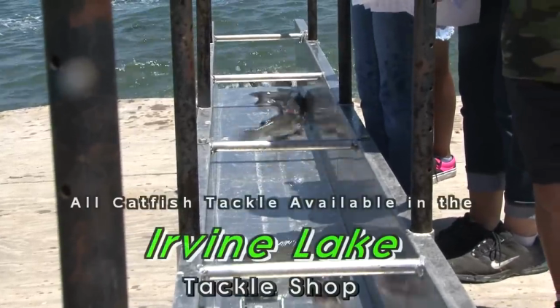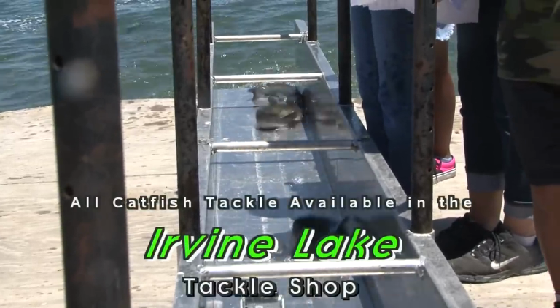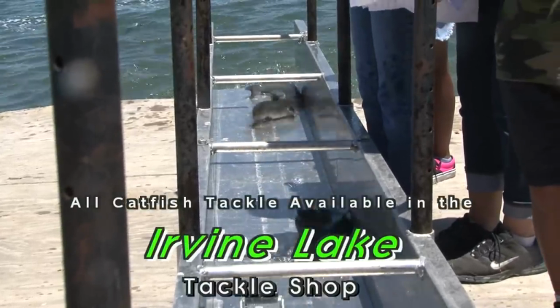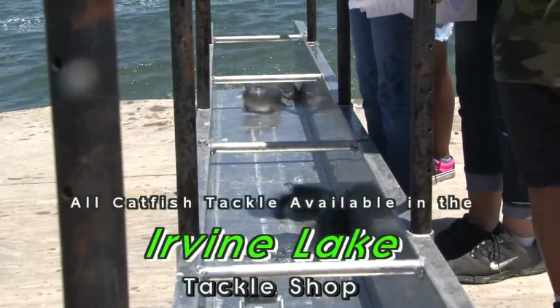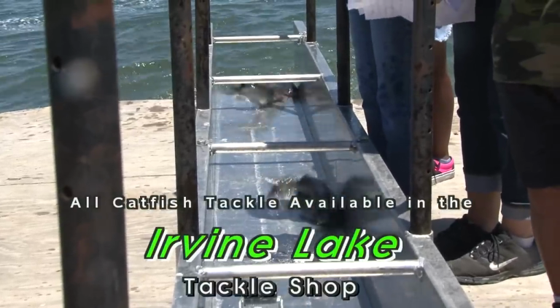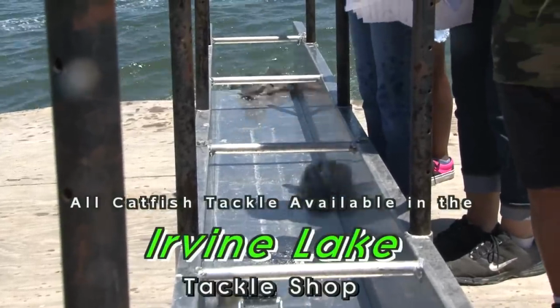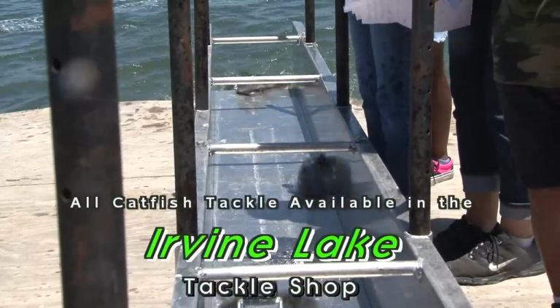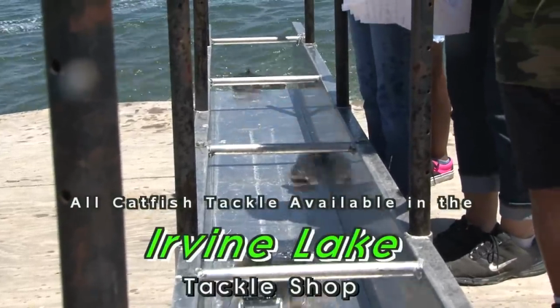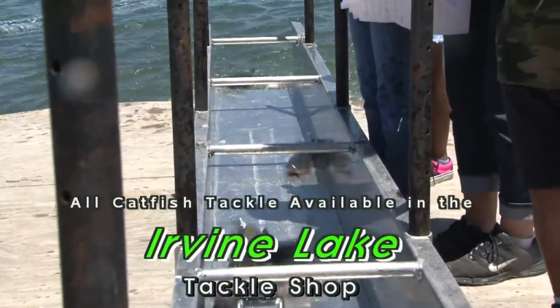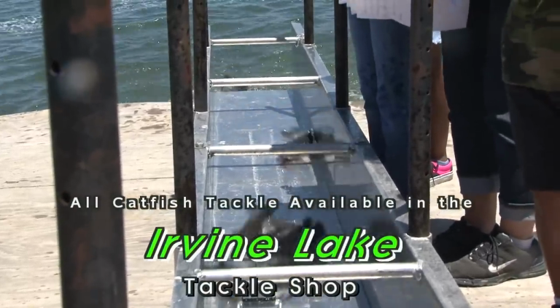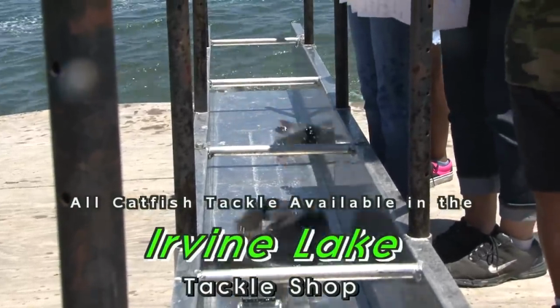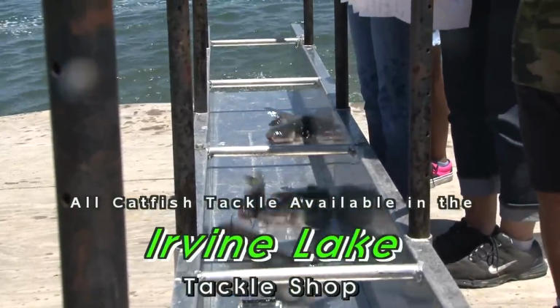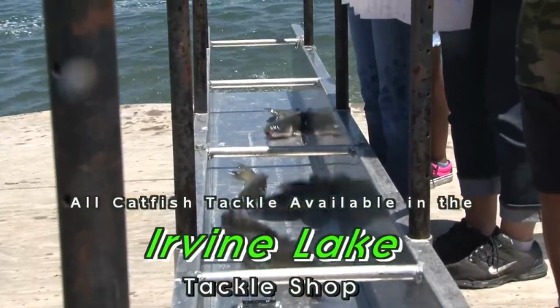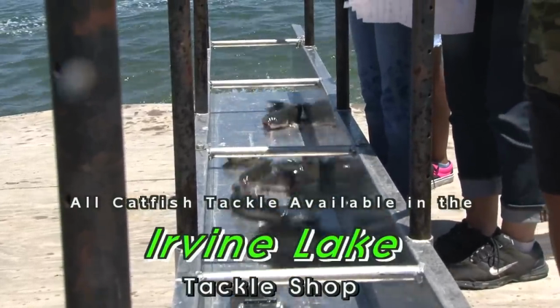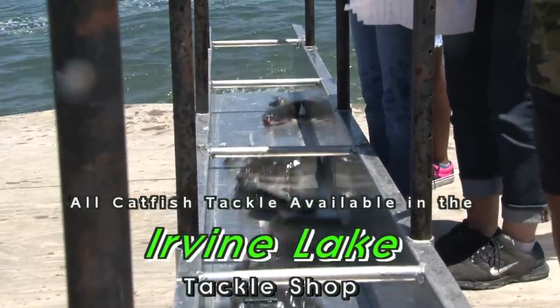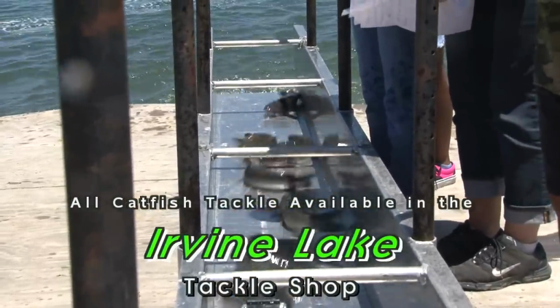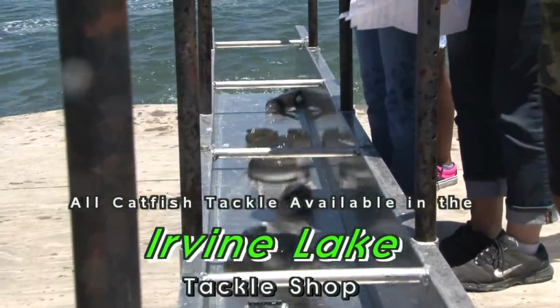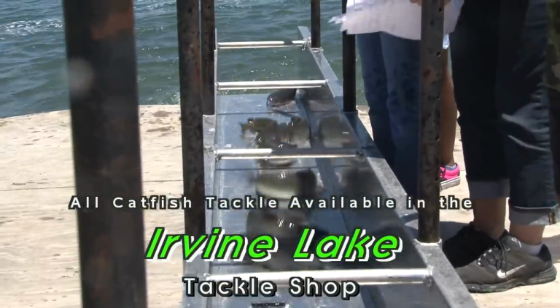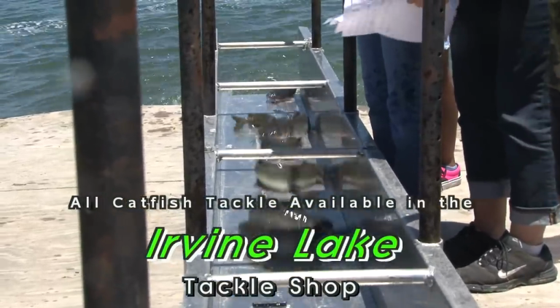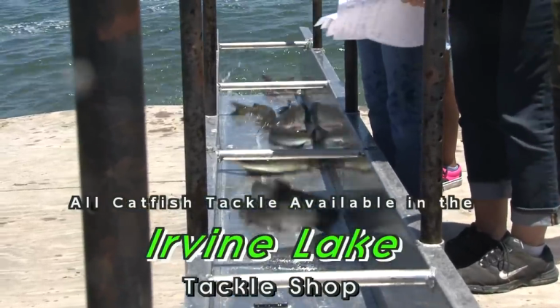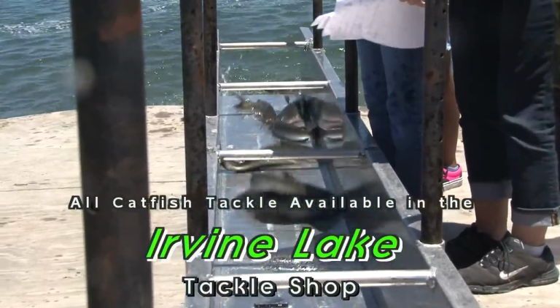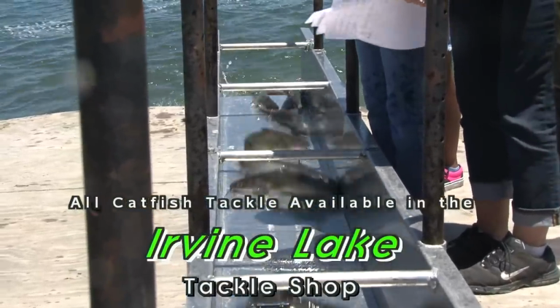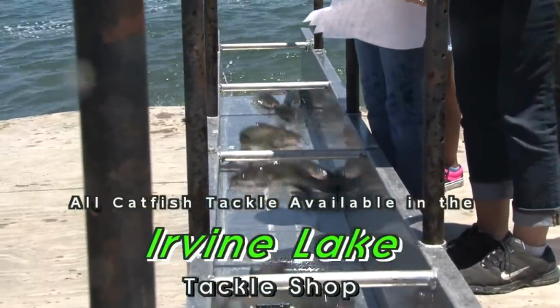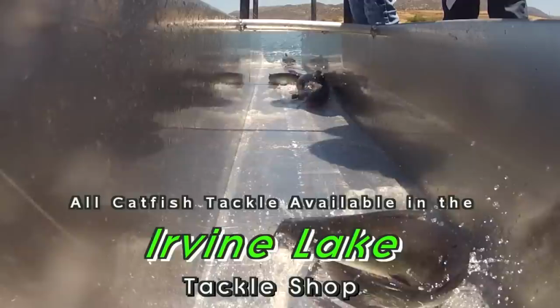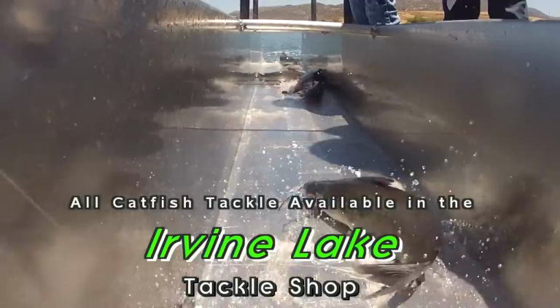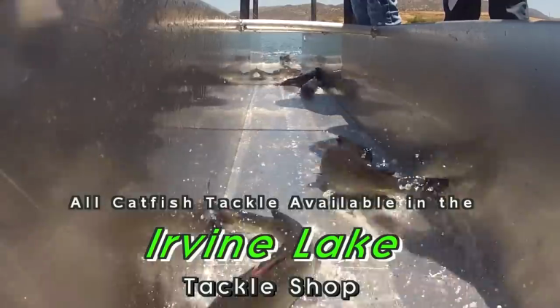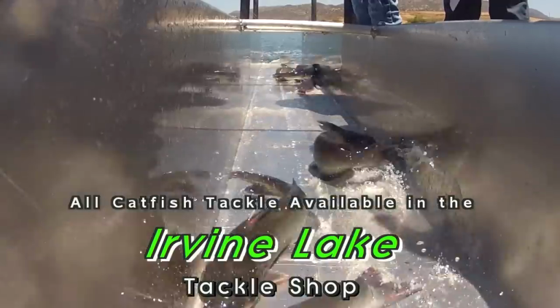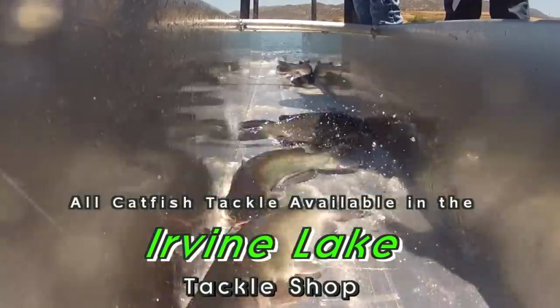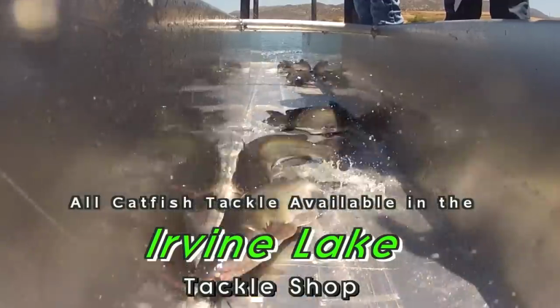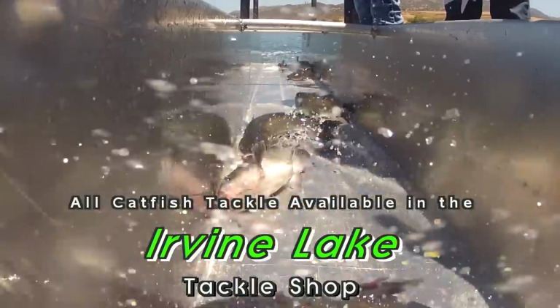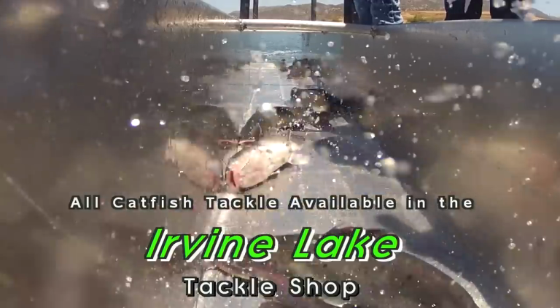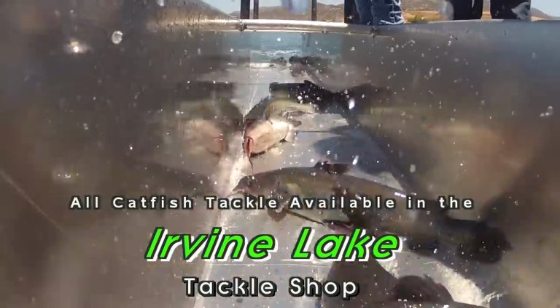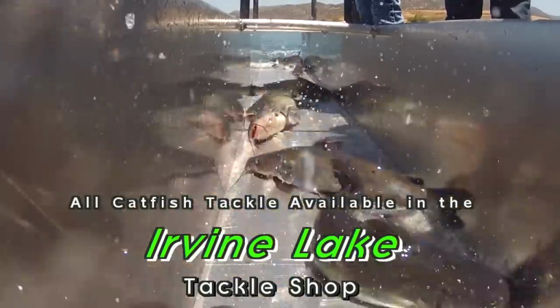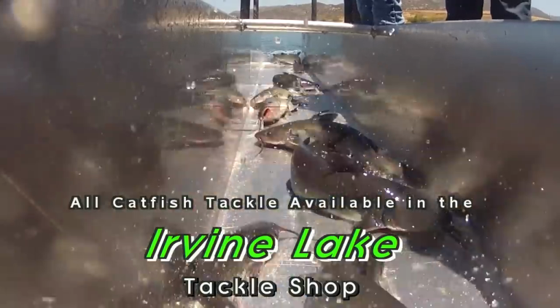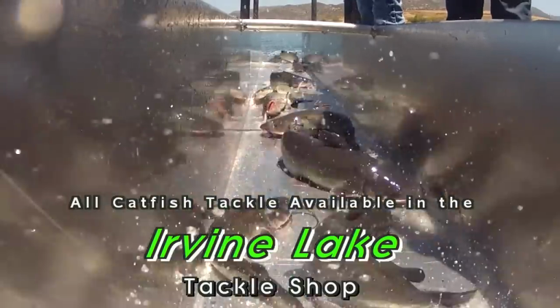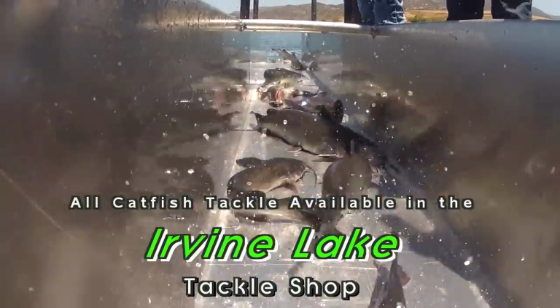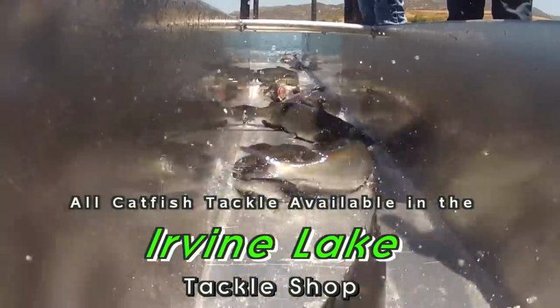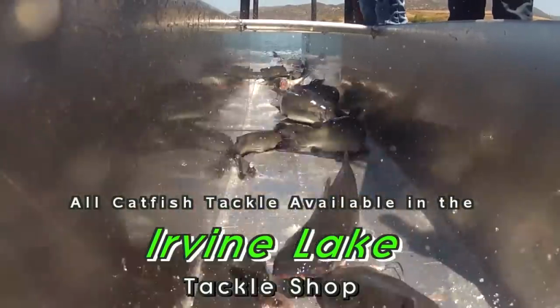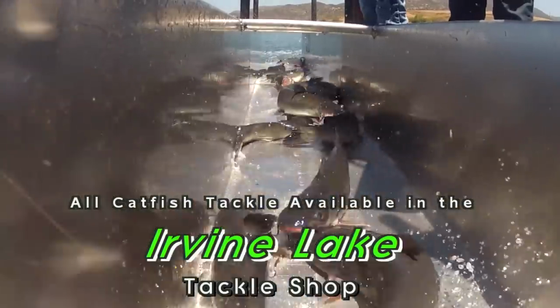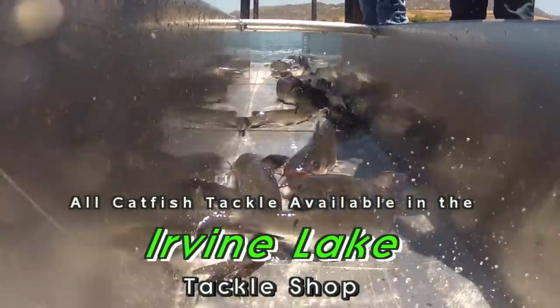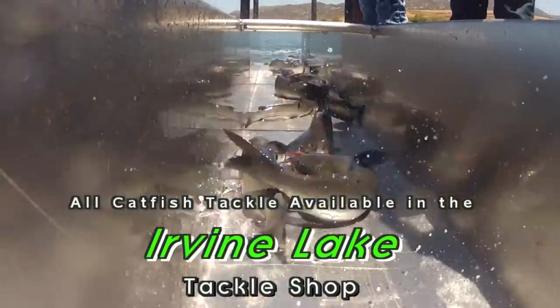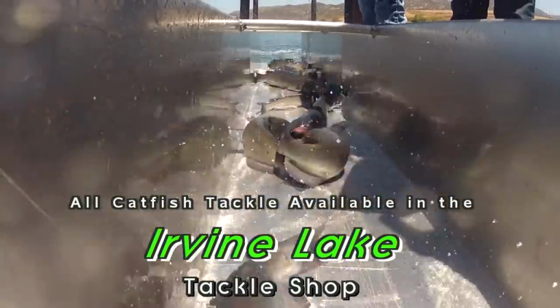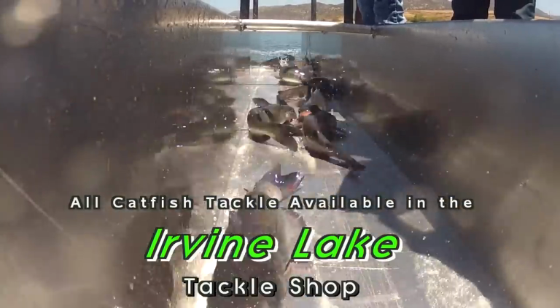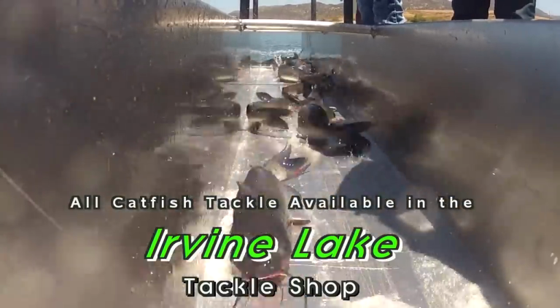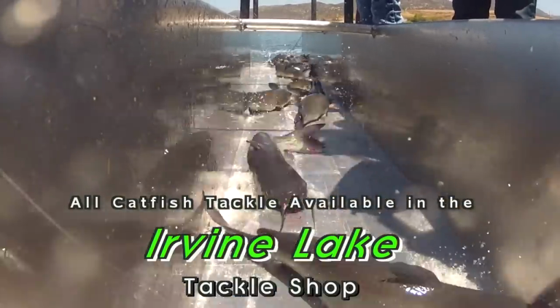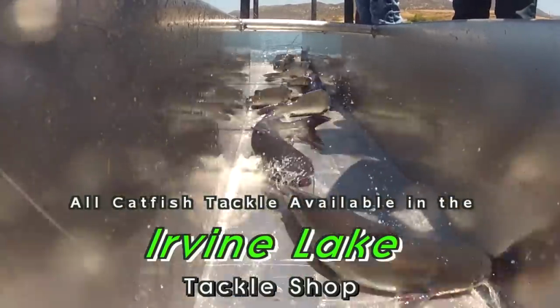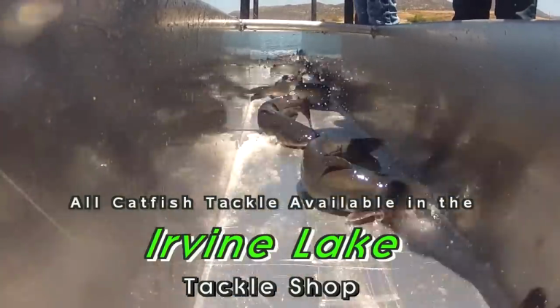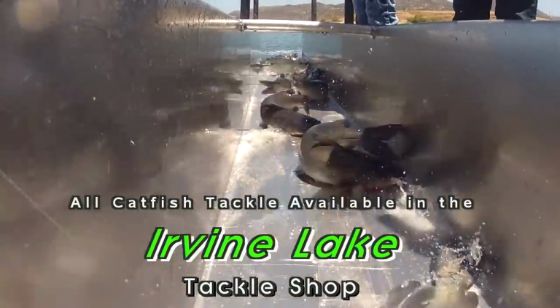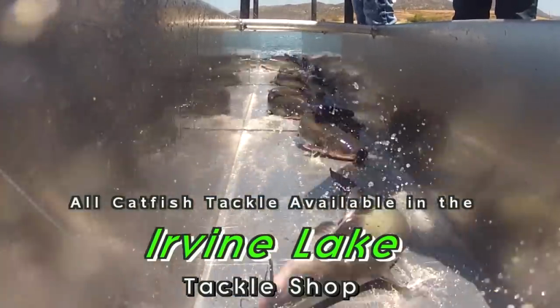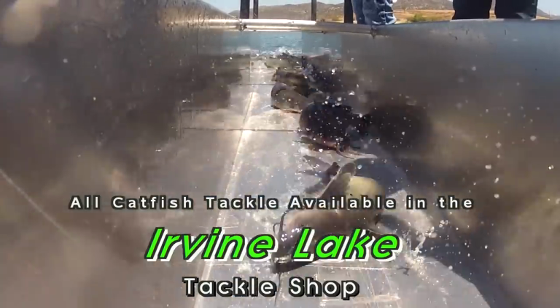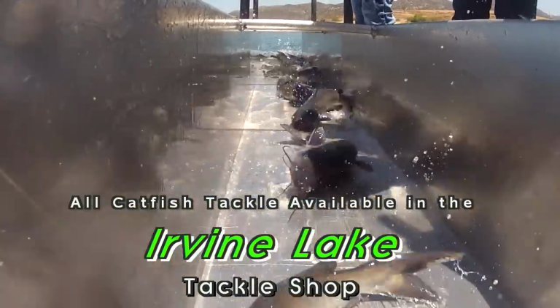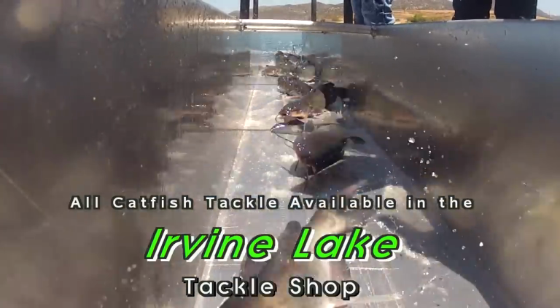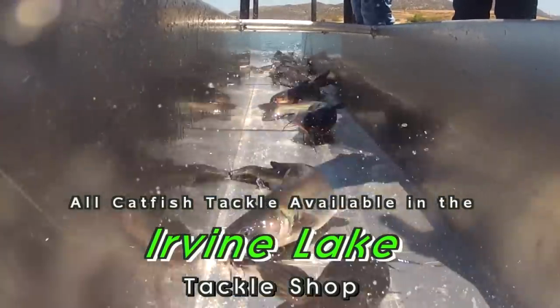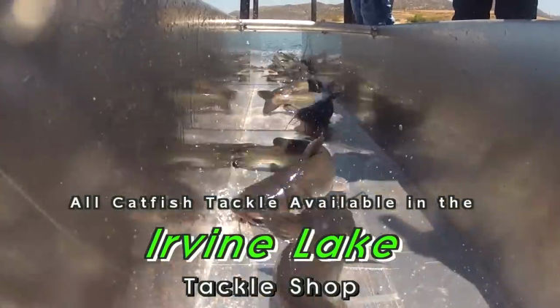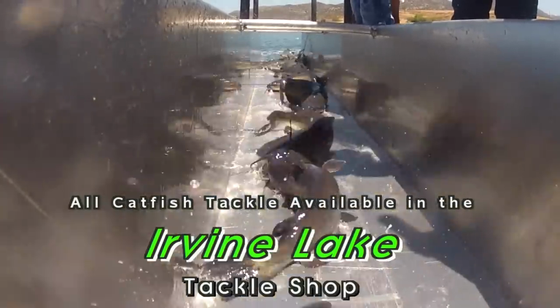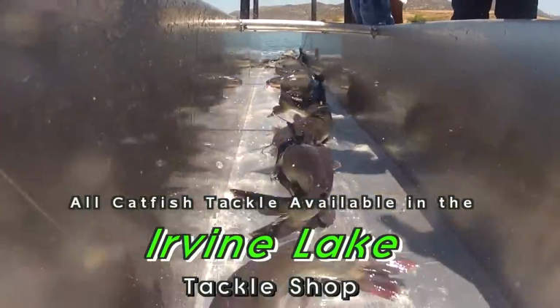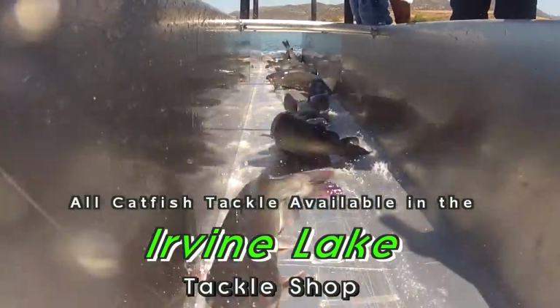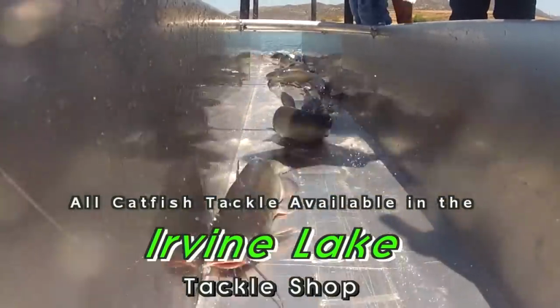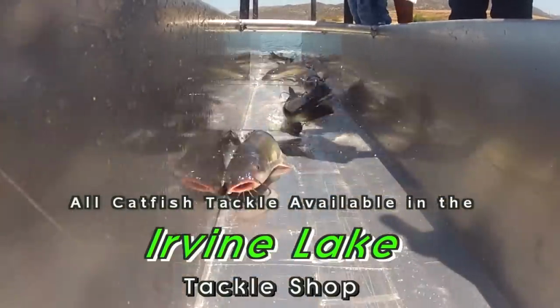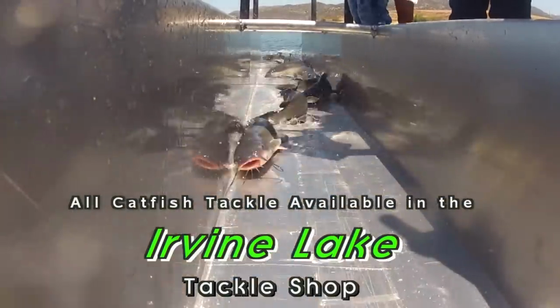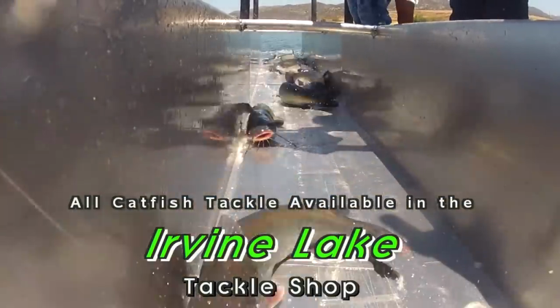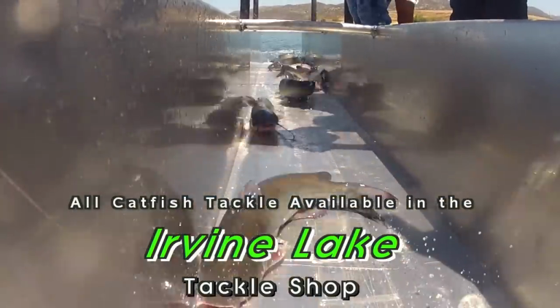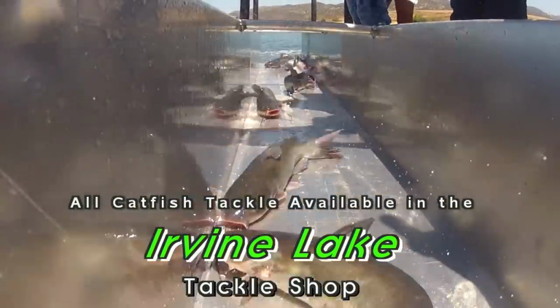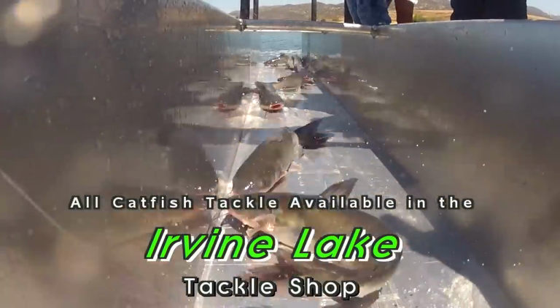We have all the bait and tackle supplies you need, conveniently located in the Irvine Lake Tackle Shop at the entrance of the park.